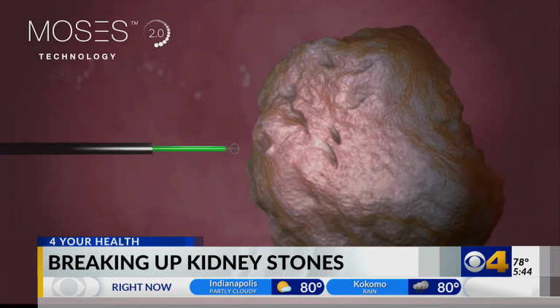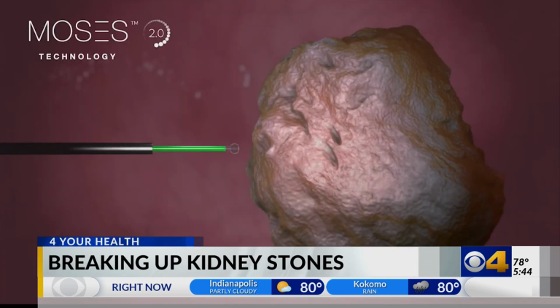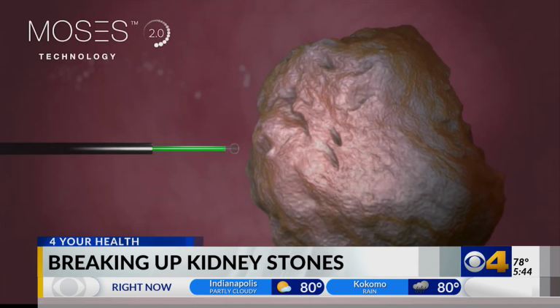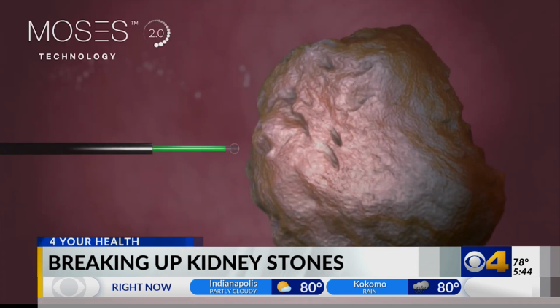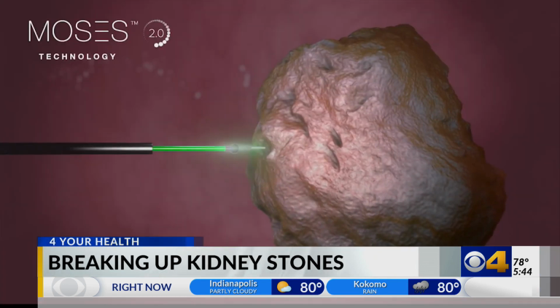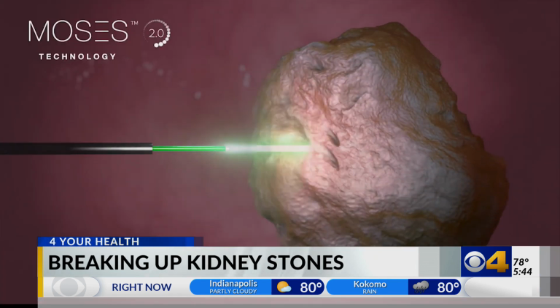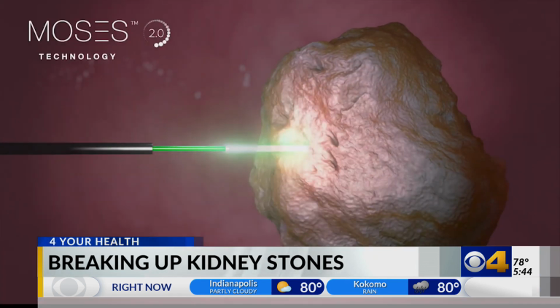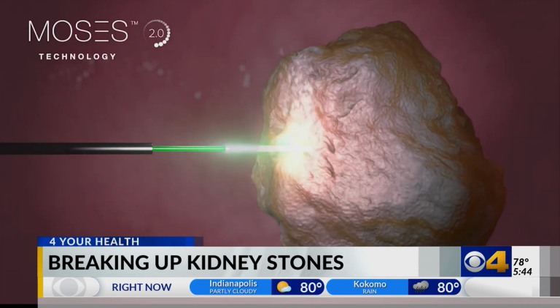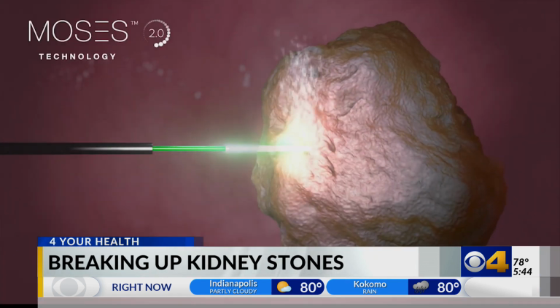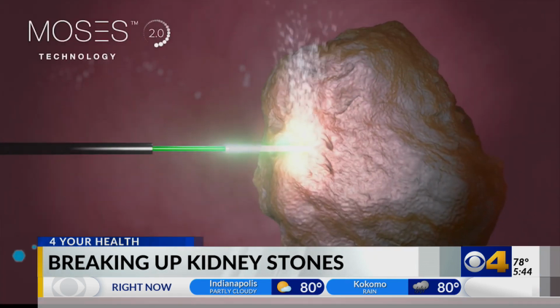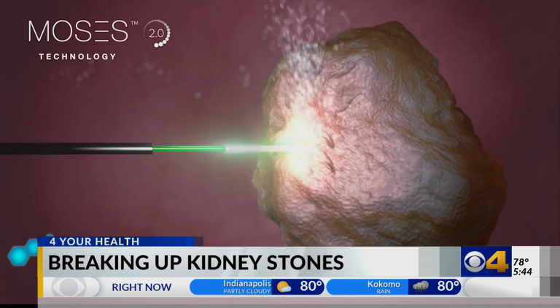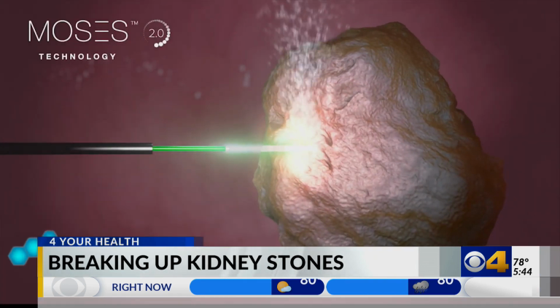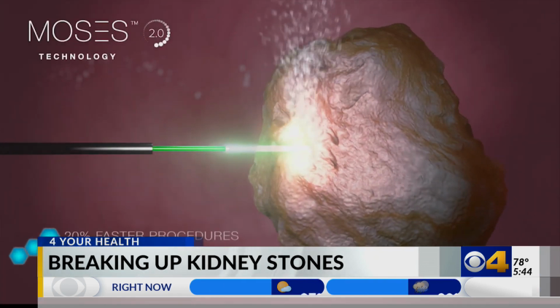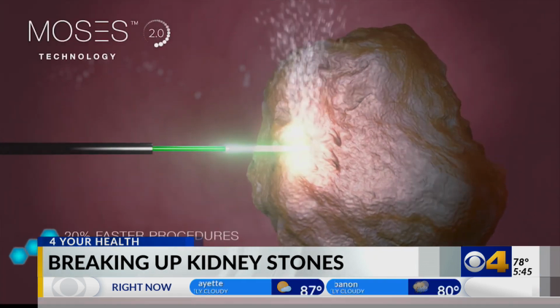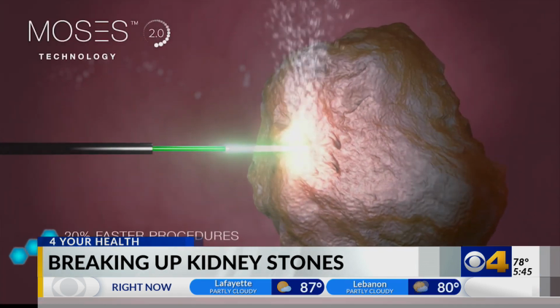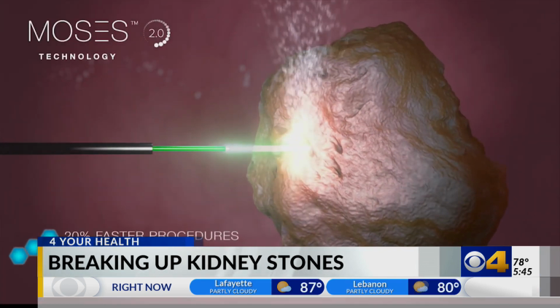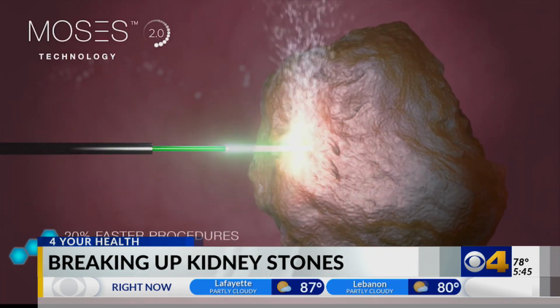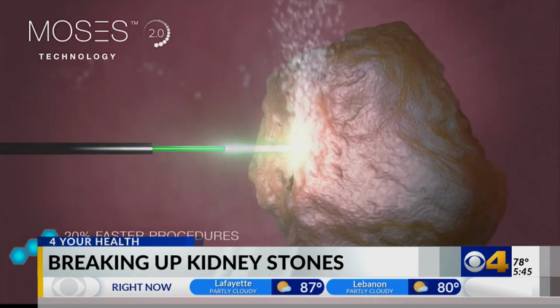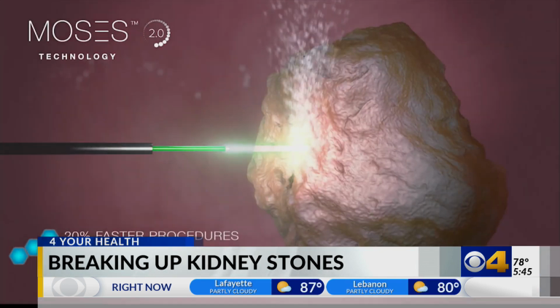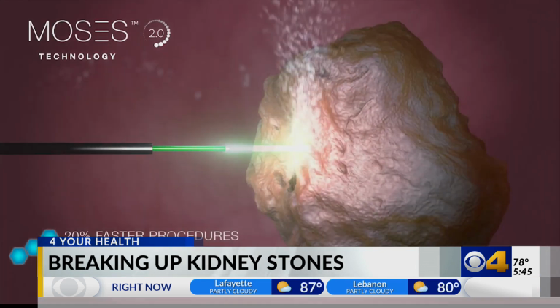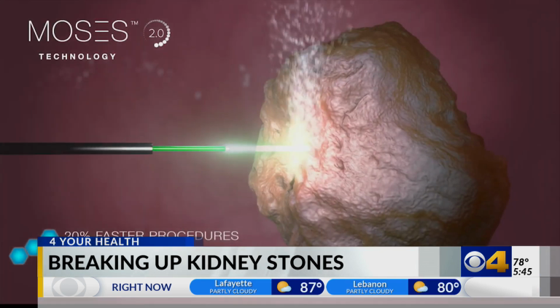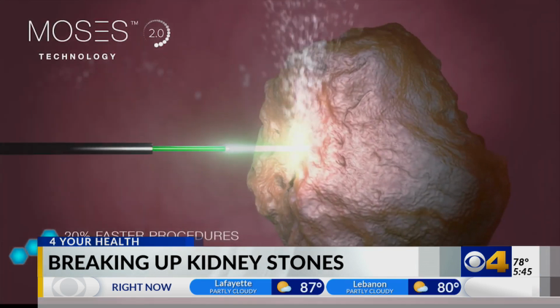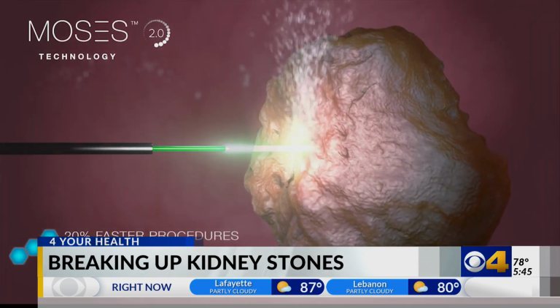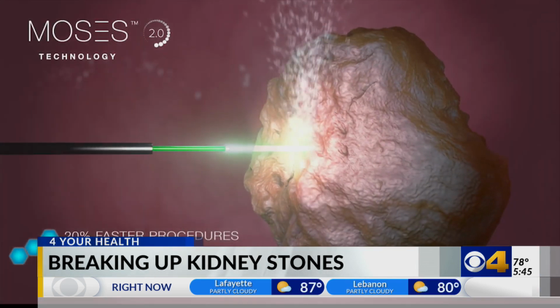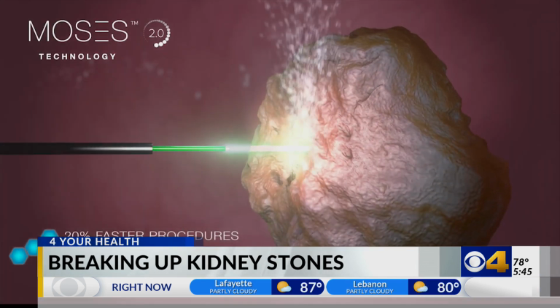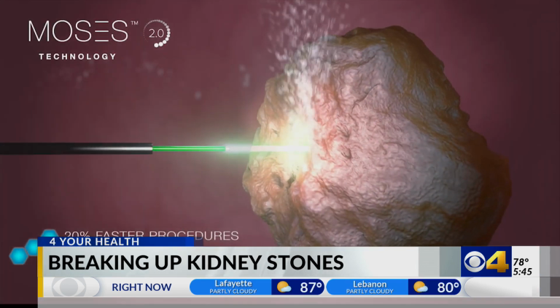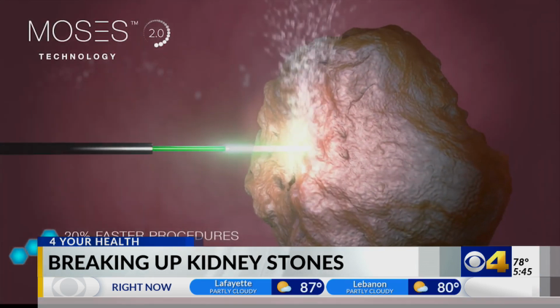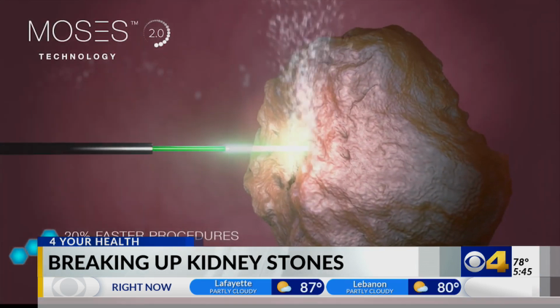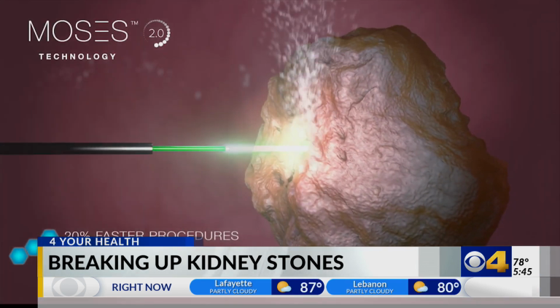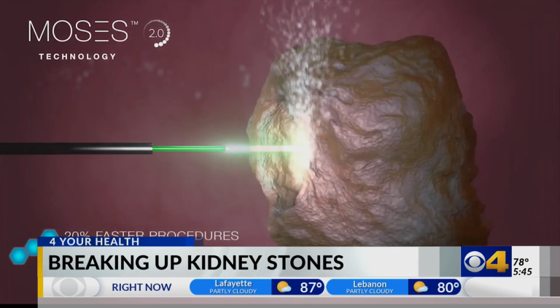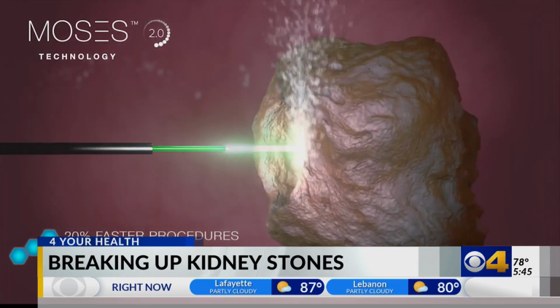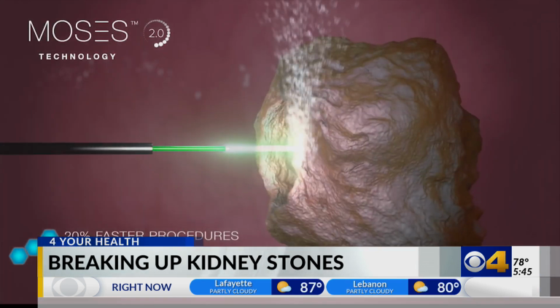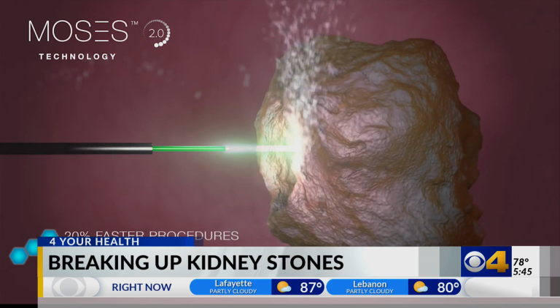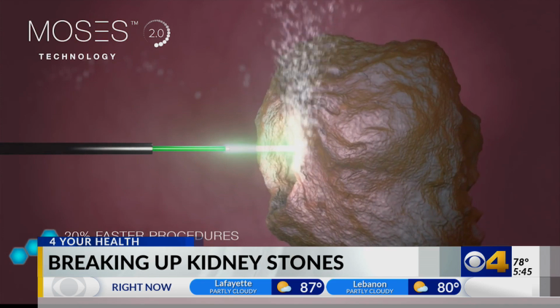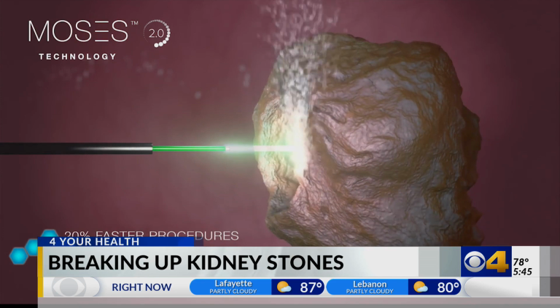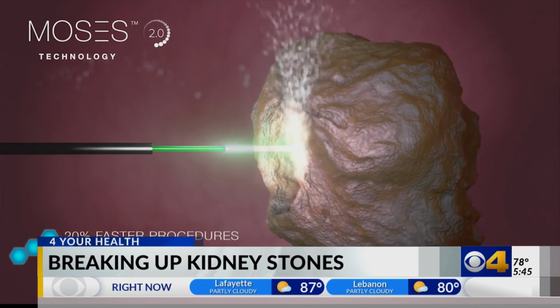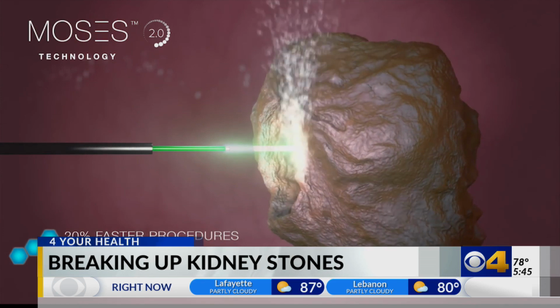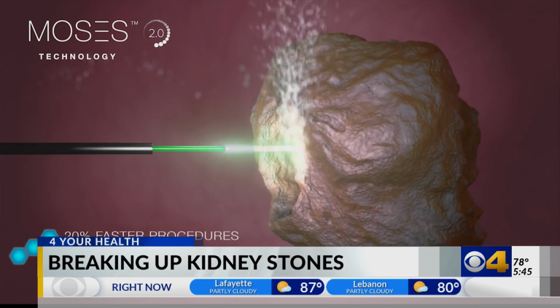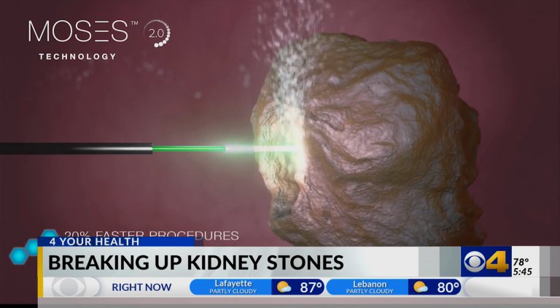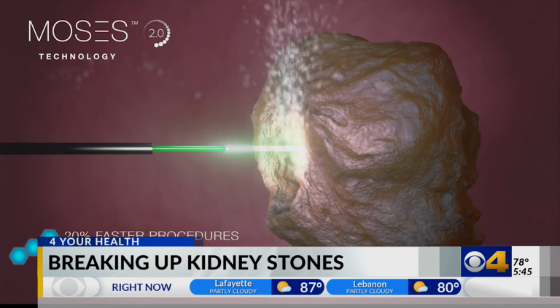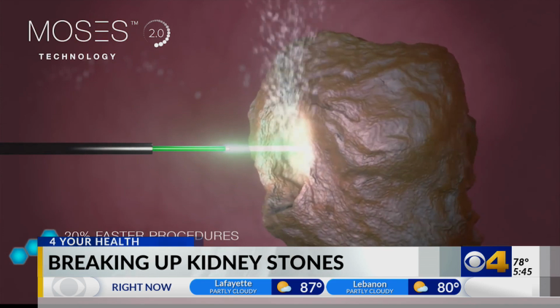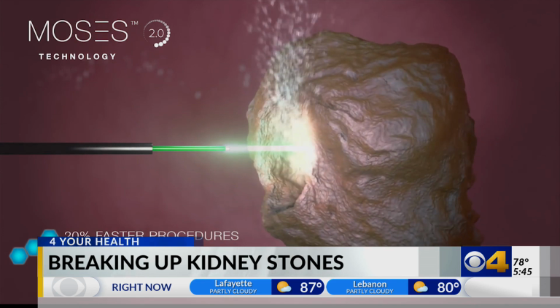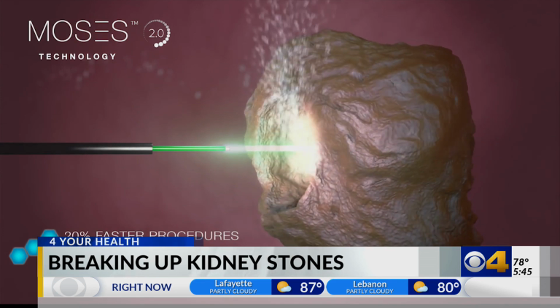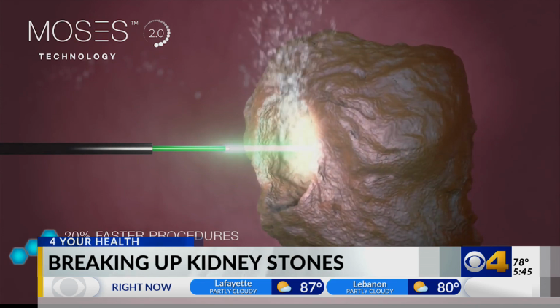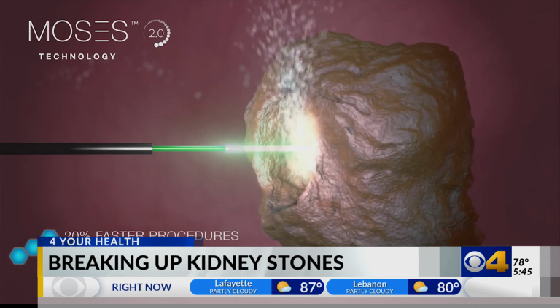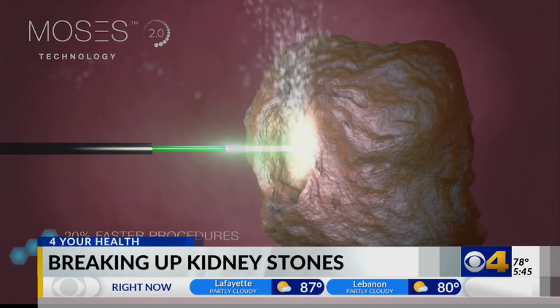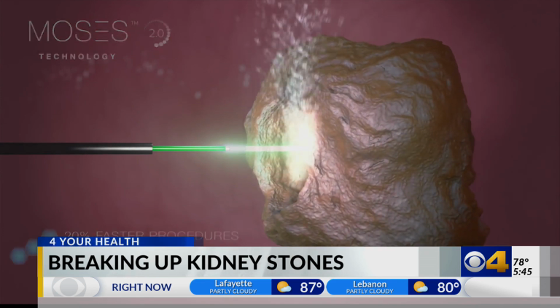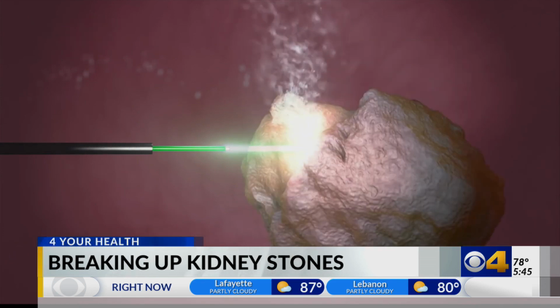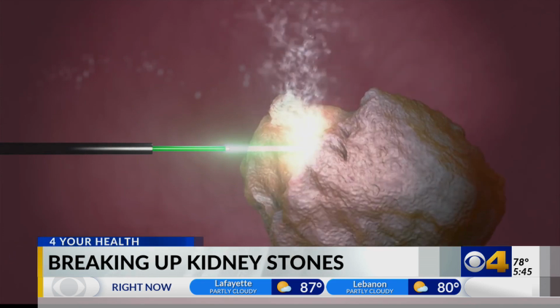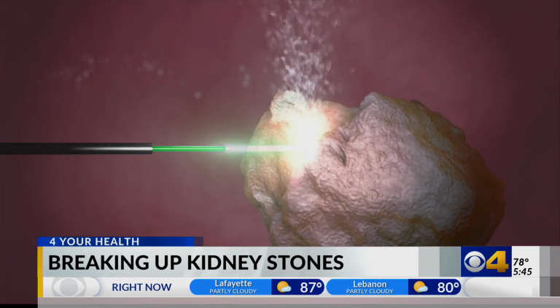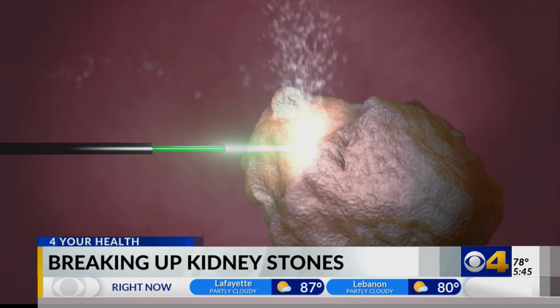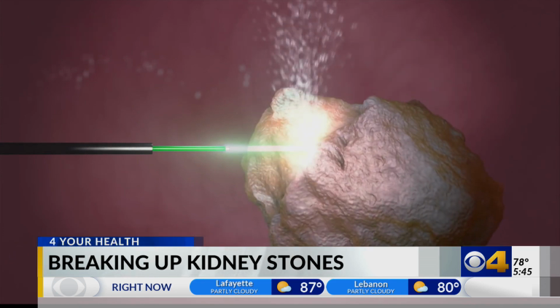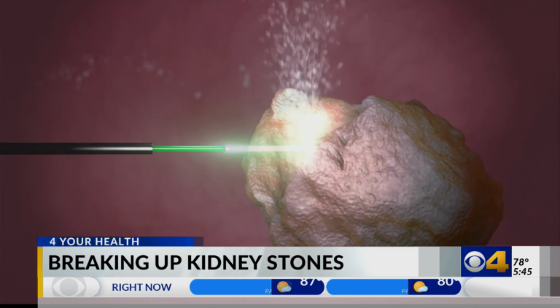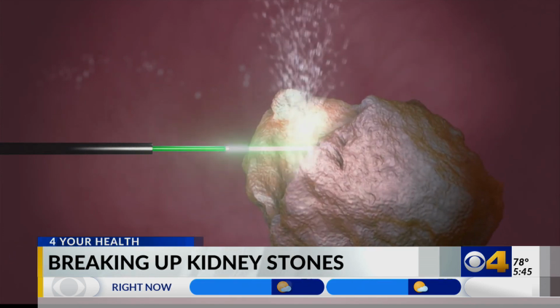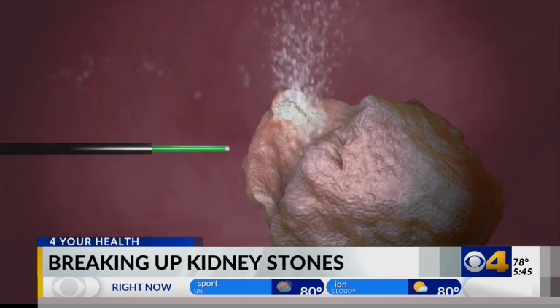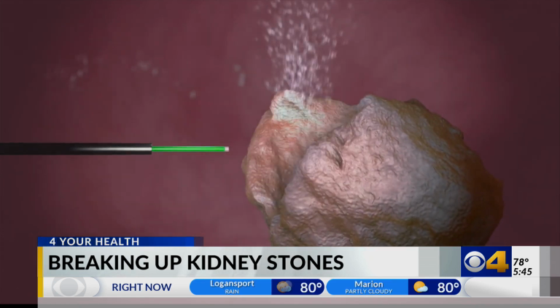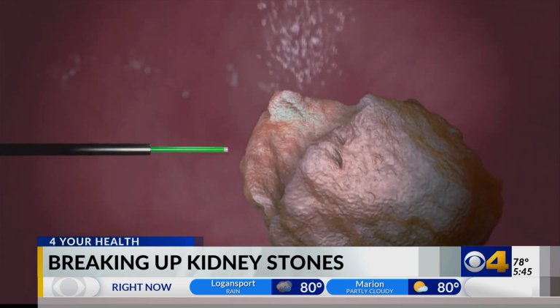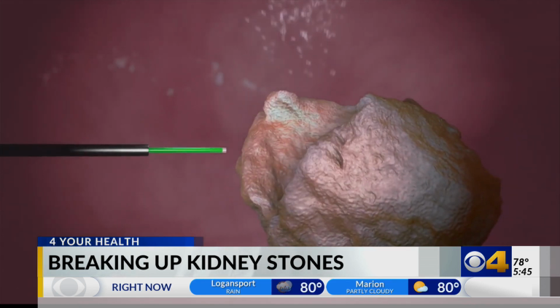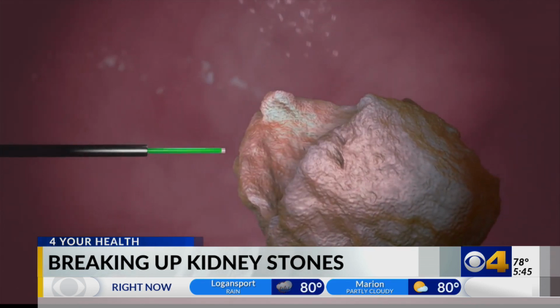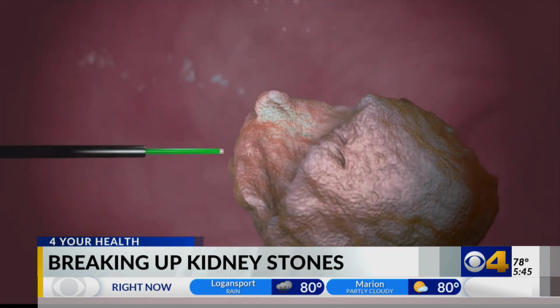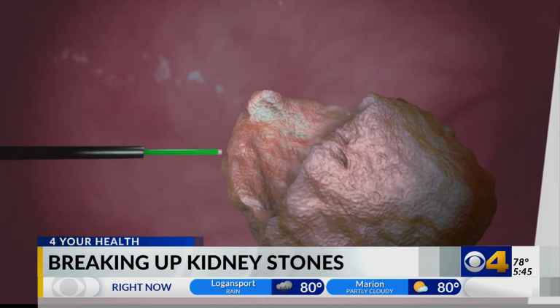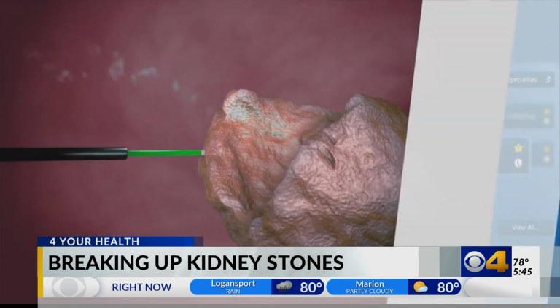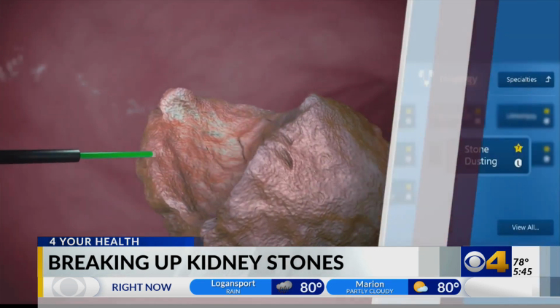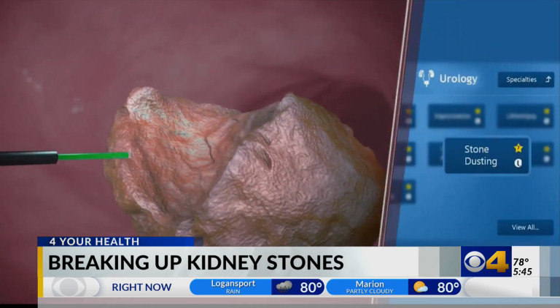Calcium oxalate forms crystals in the kidney, bladder, or urethra. They can become infected and can be very difficult and painful to pass.